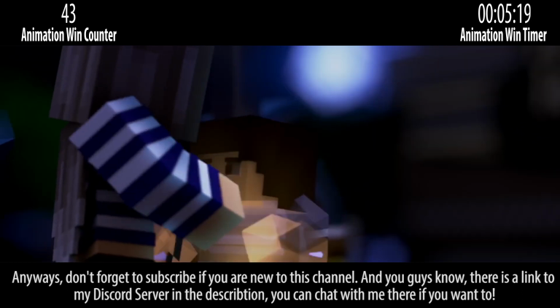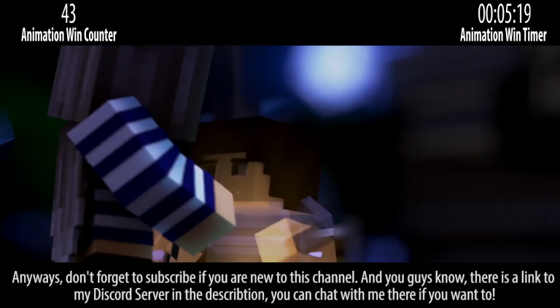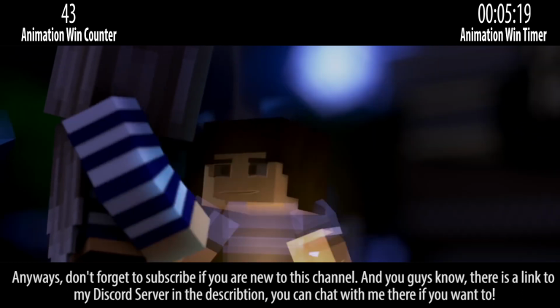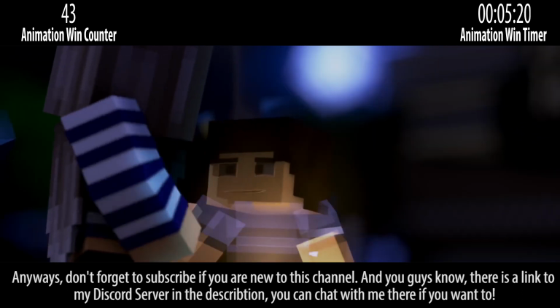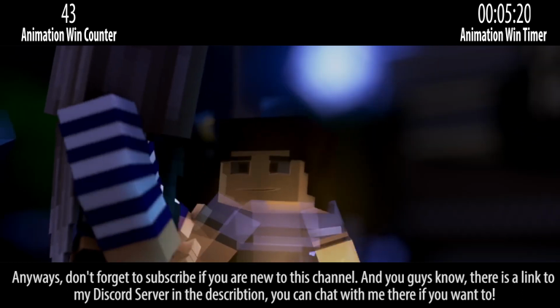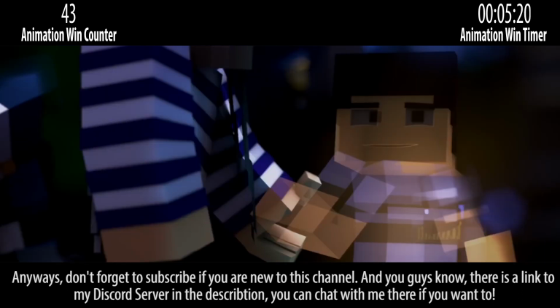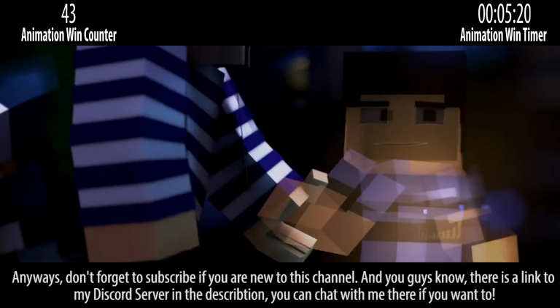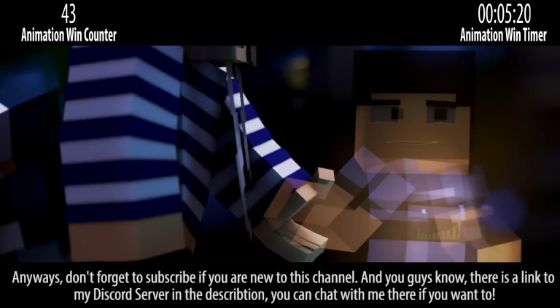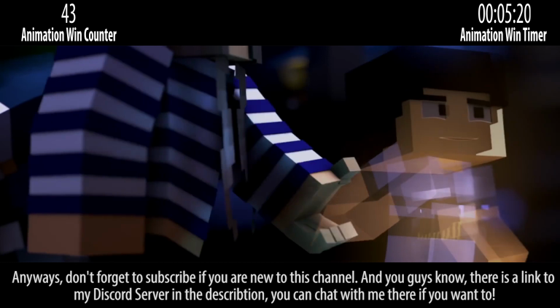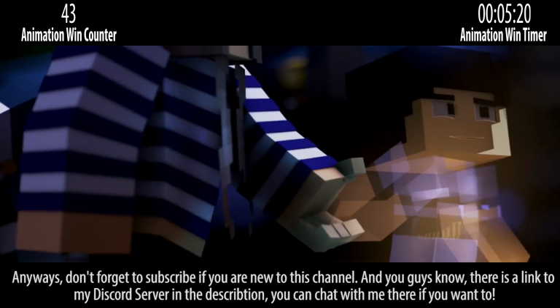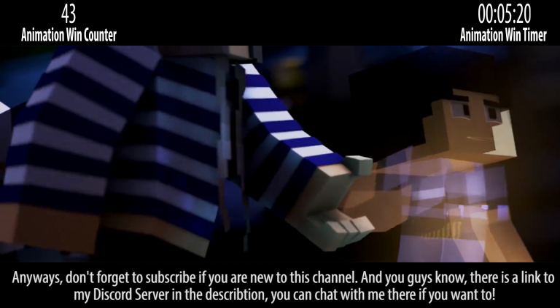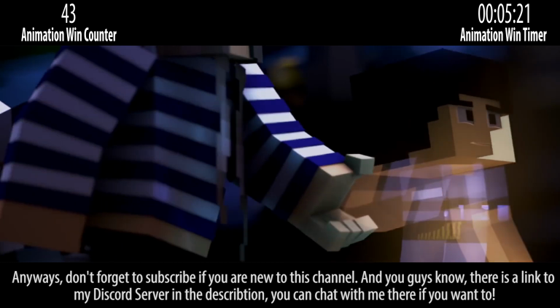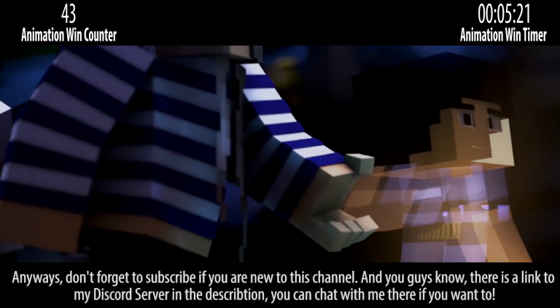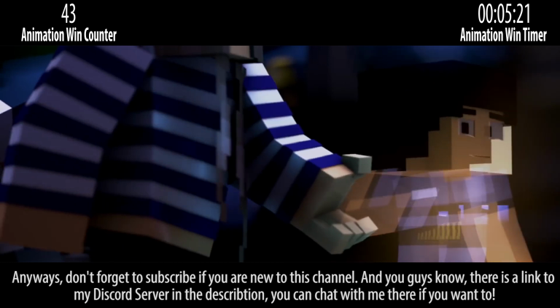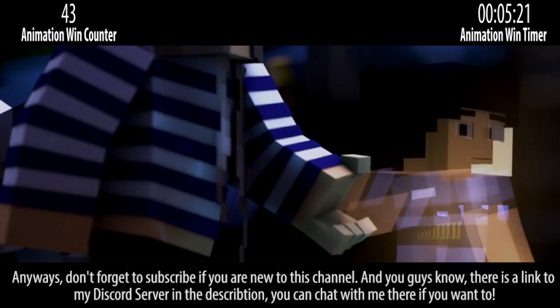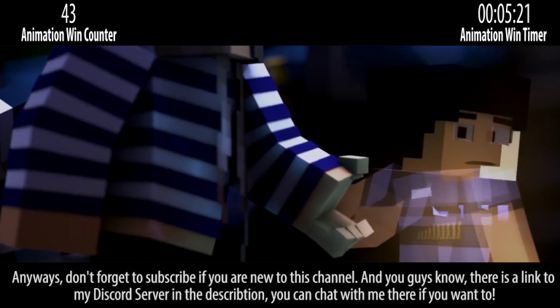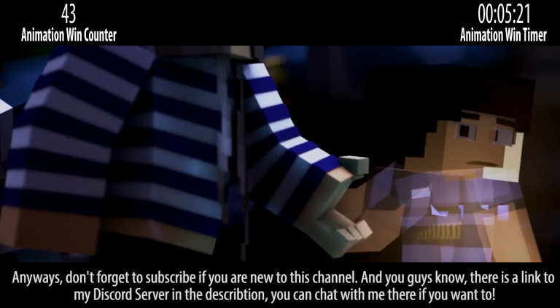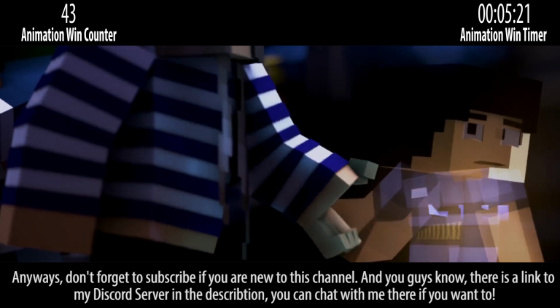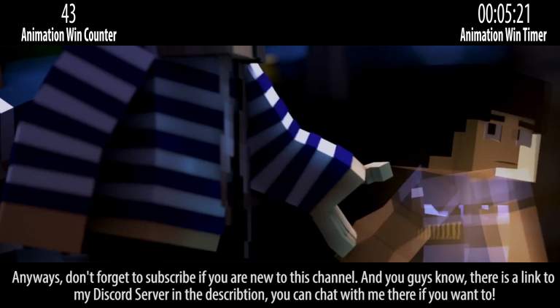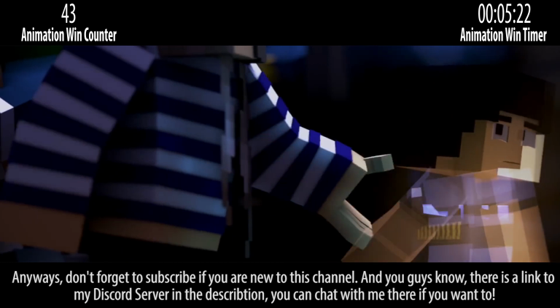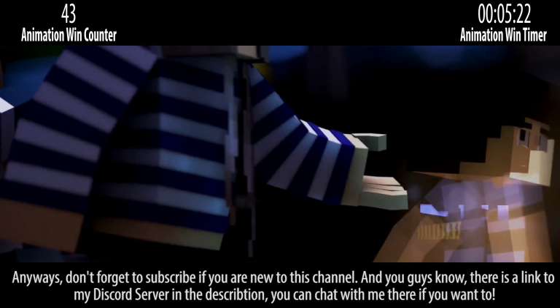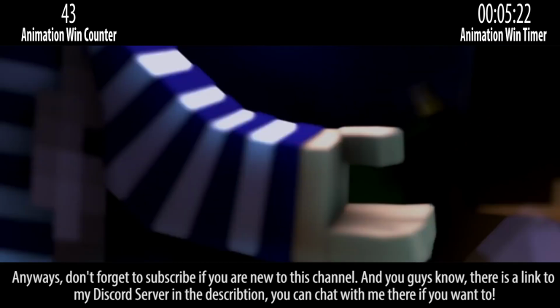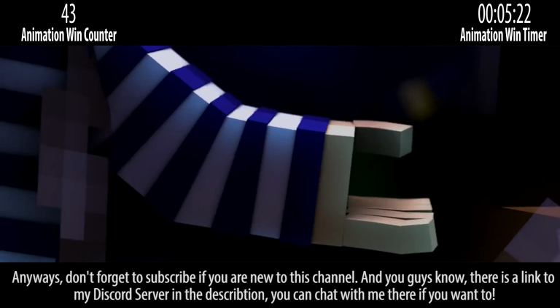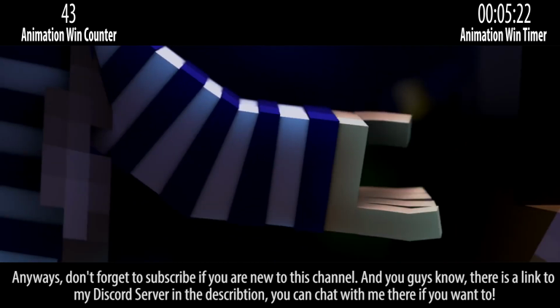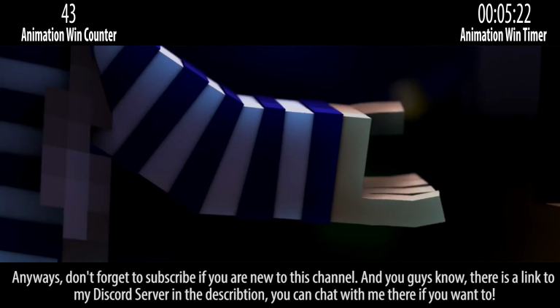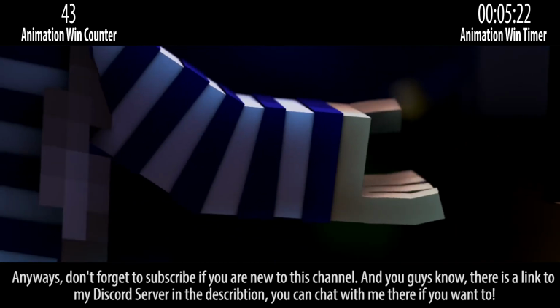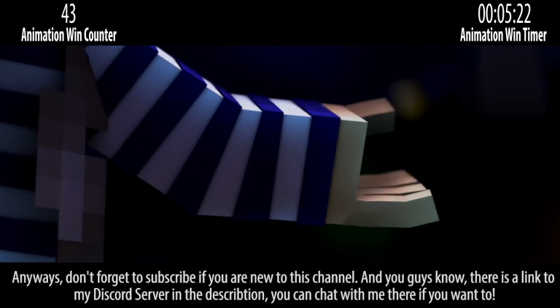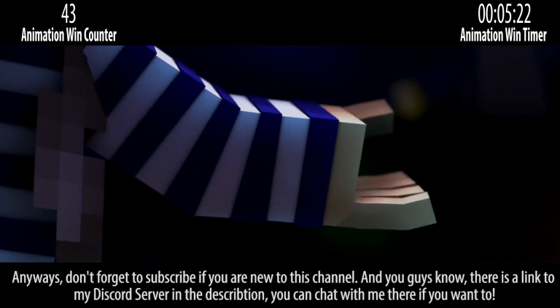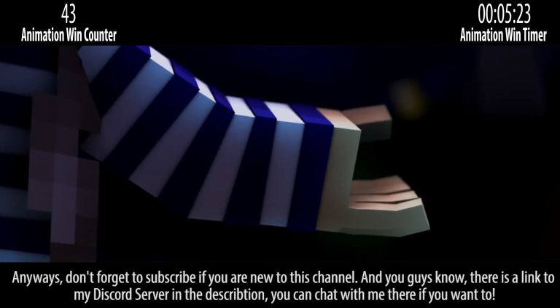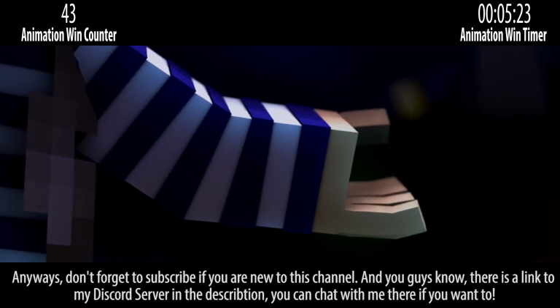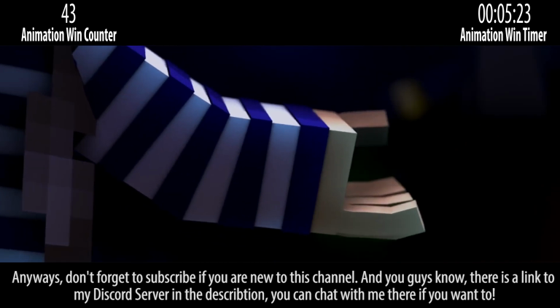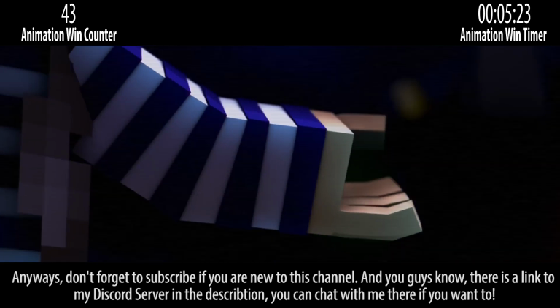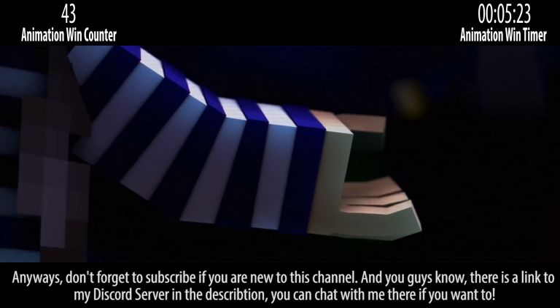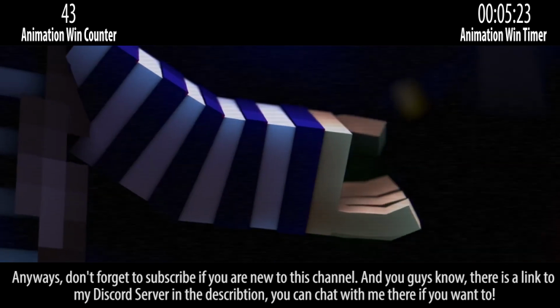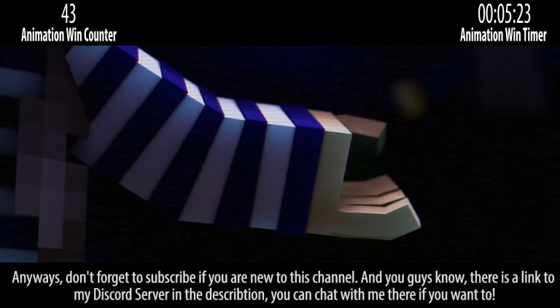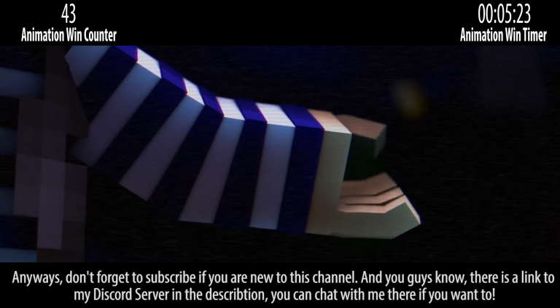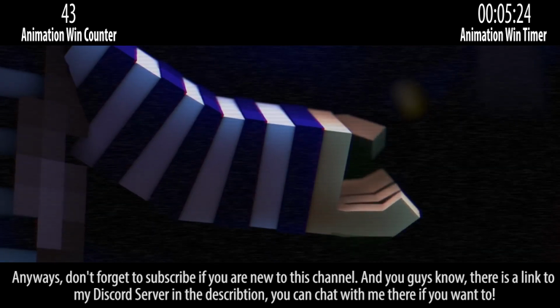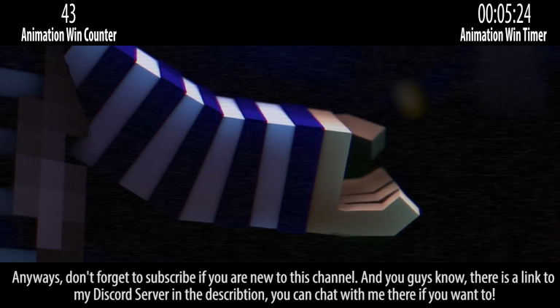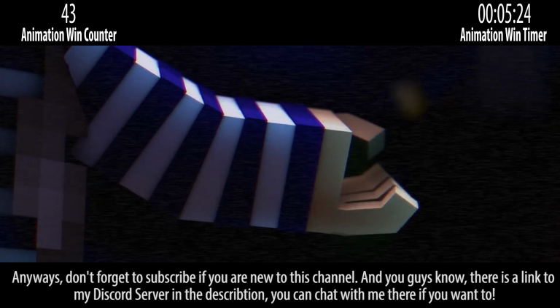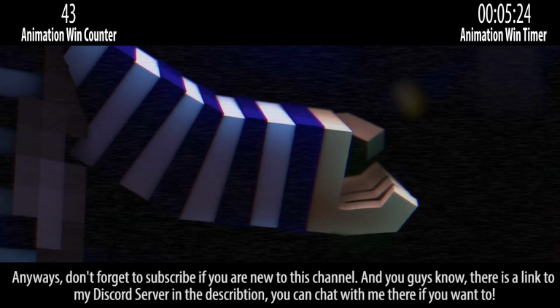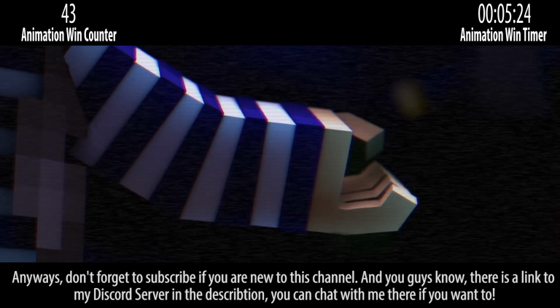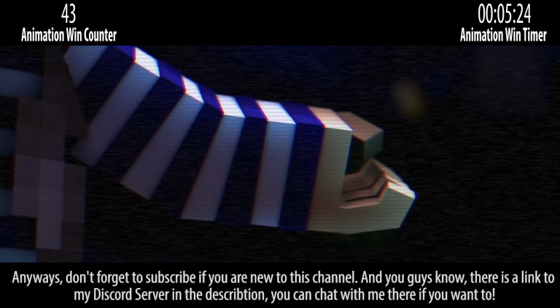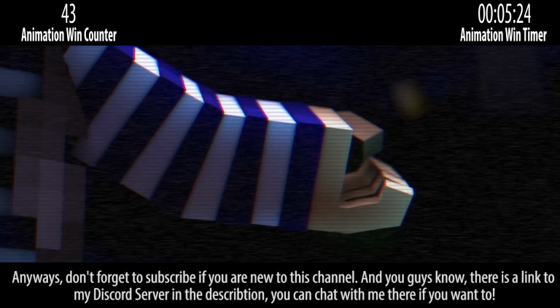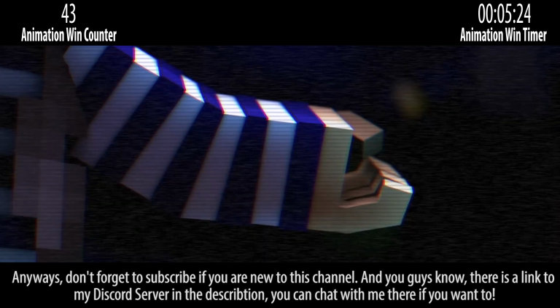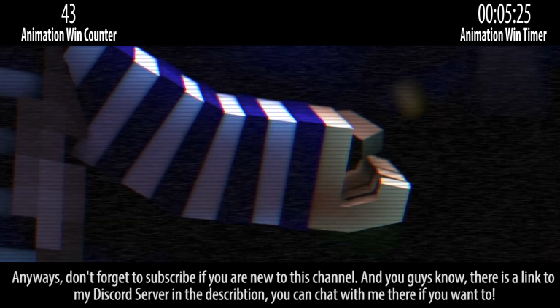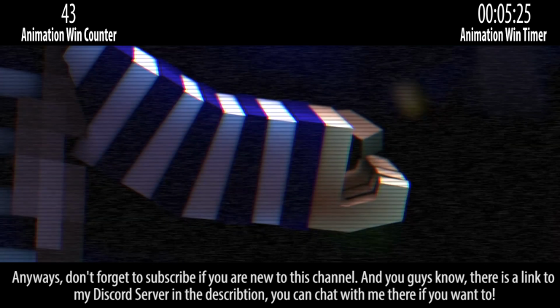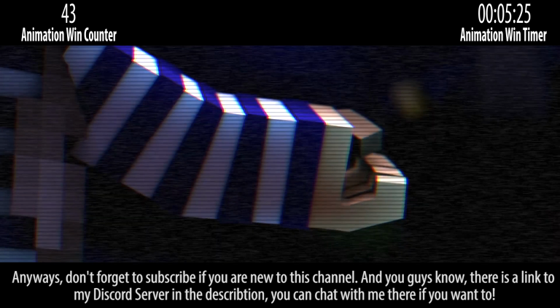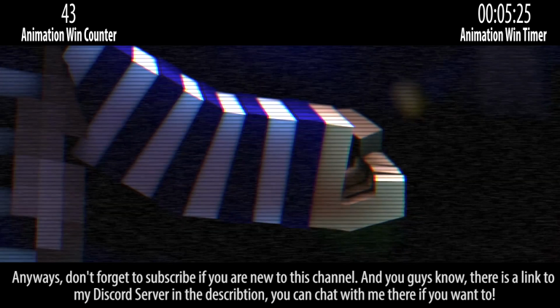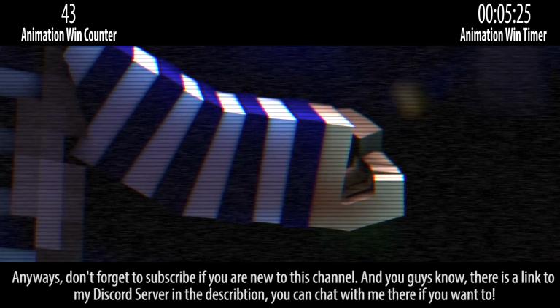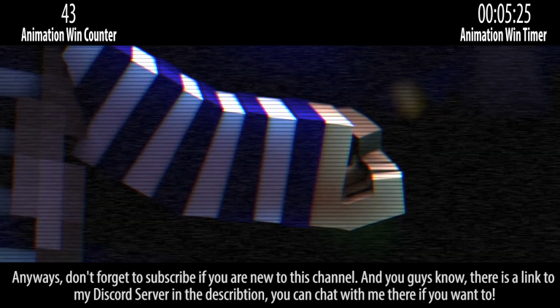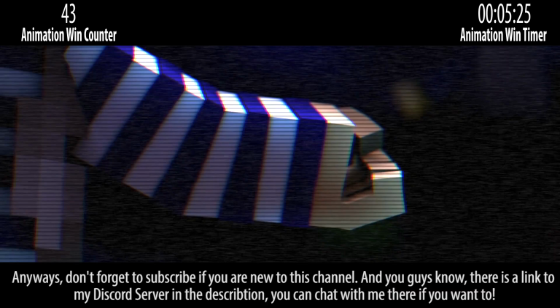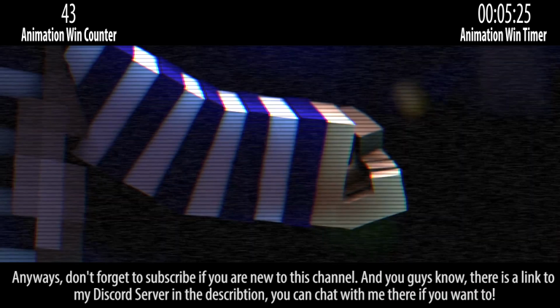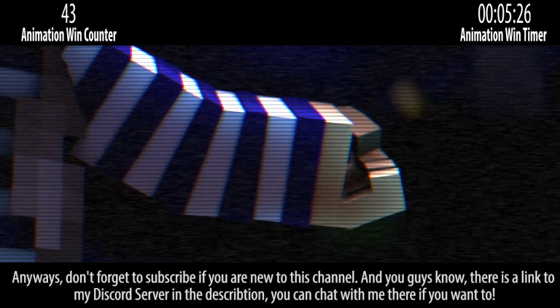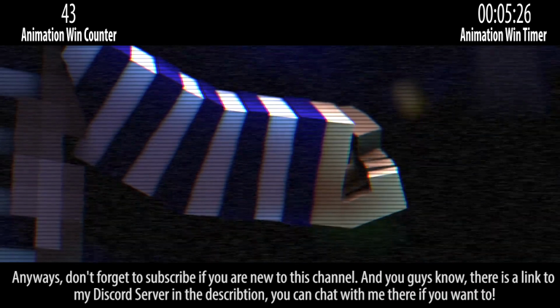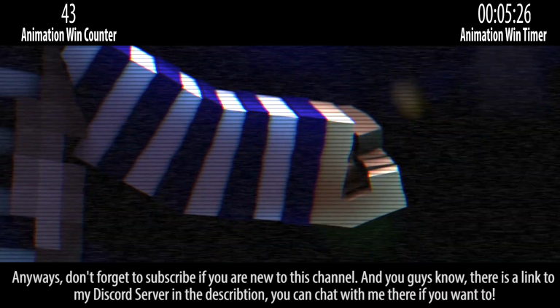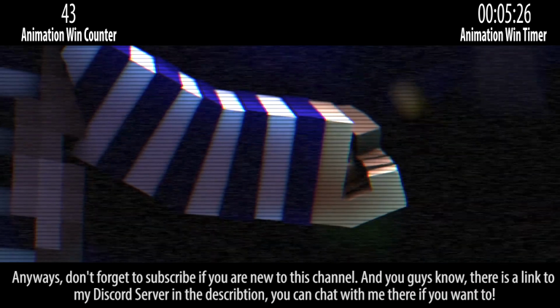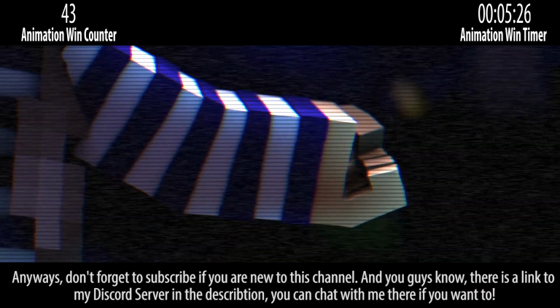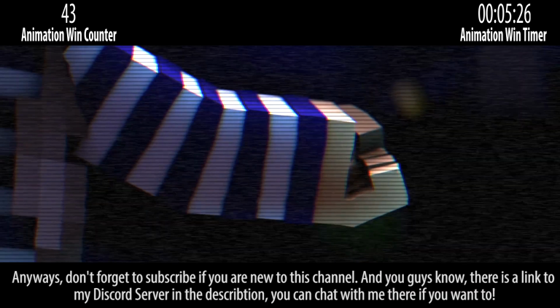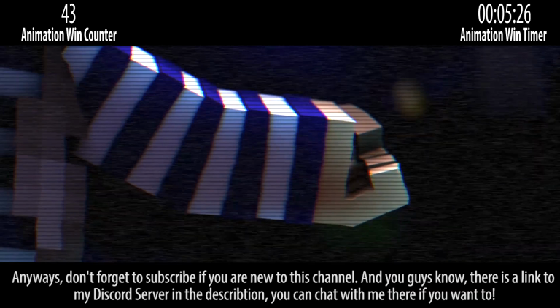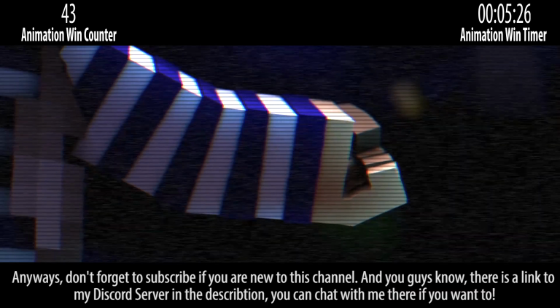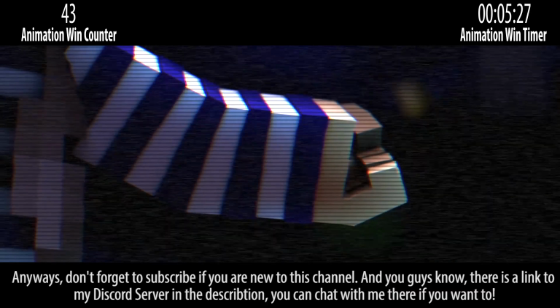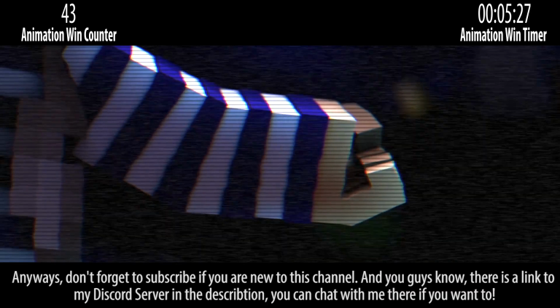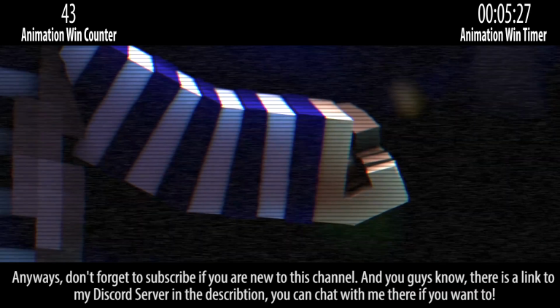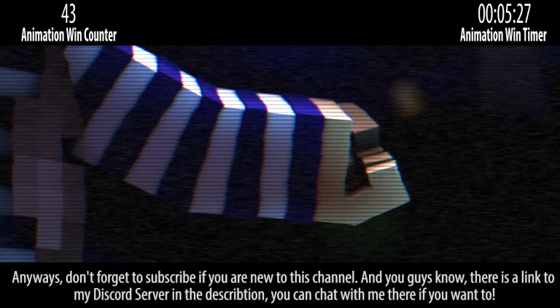Don't forget to subscribe if you are new to this channel. And there is a link to my Discord server in the description — you can chat with me there if you want to.